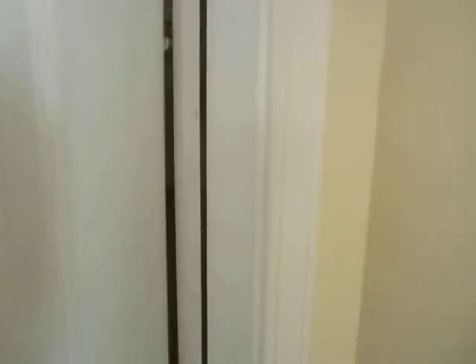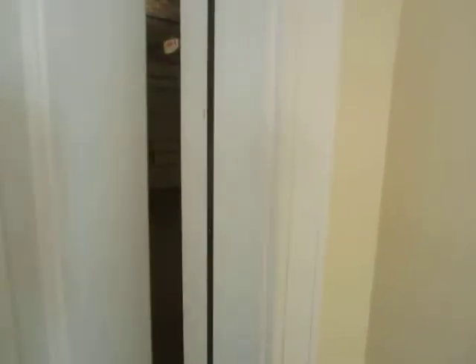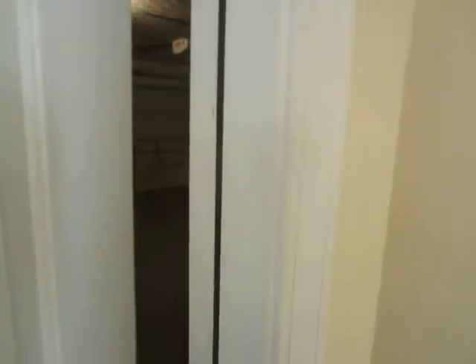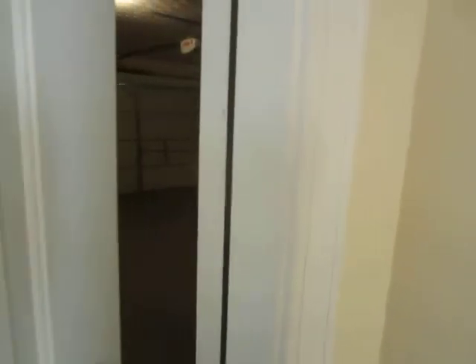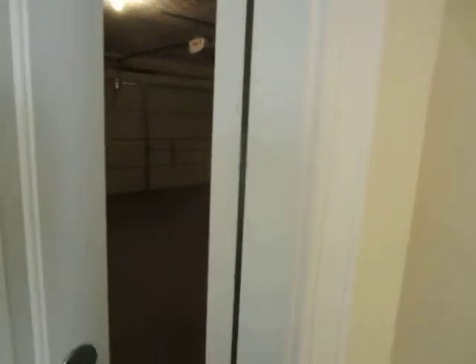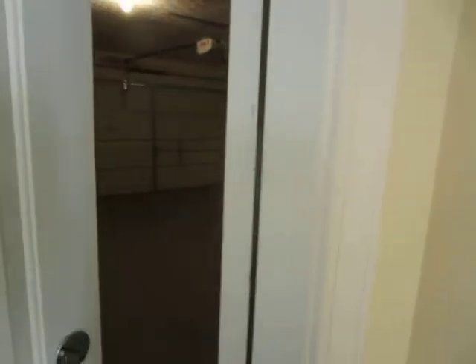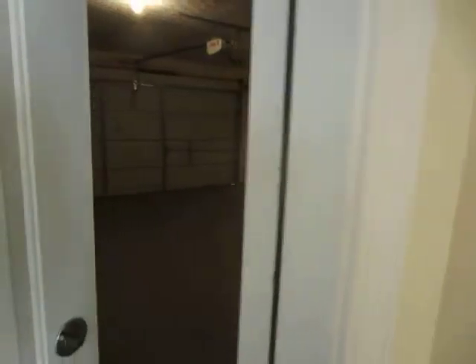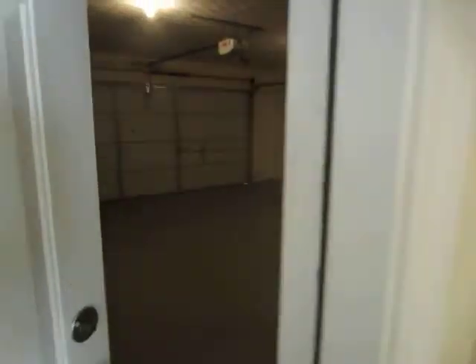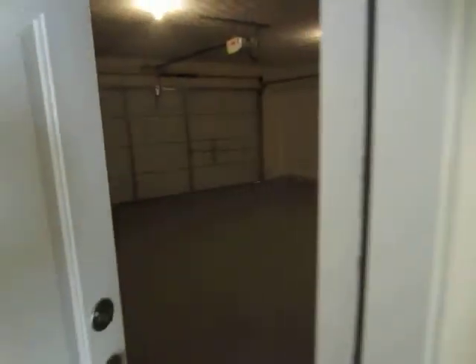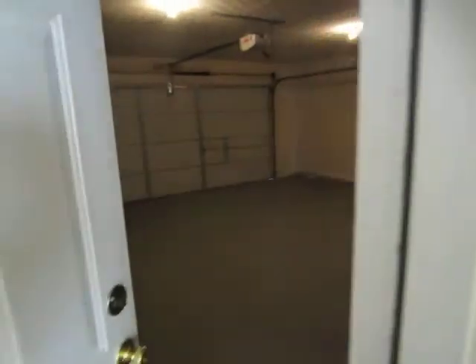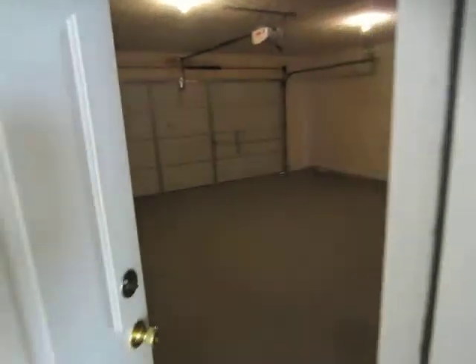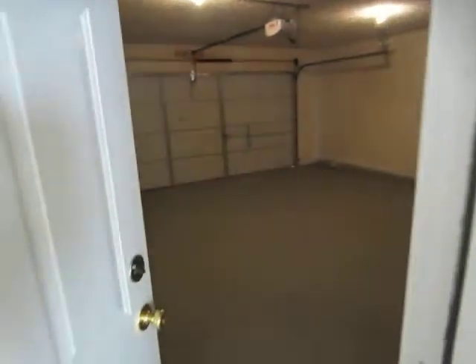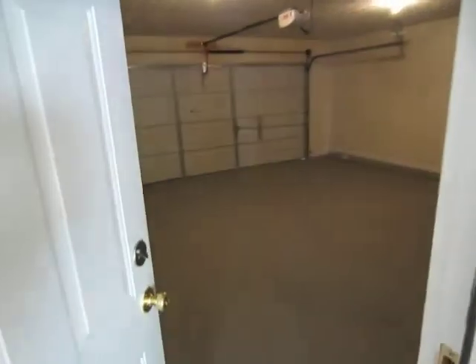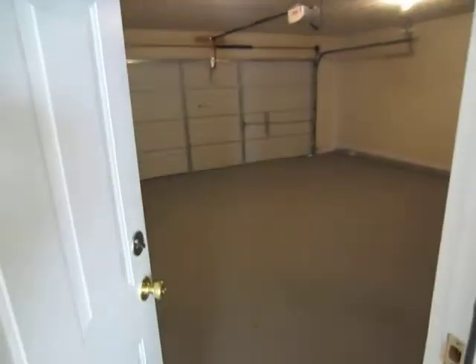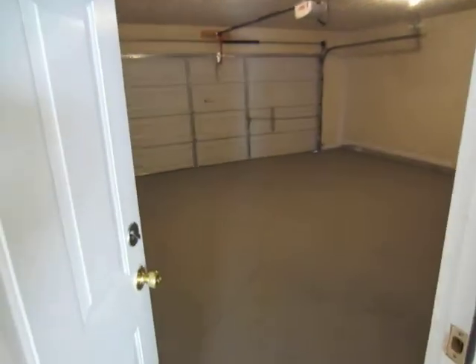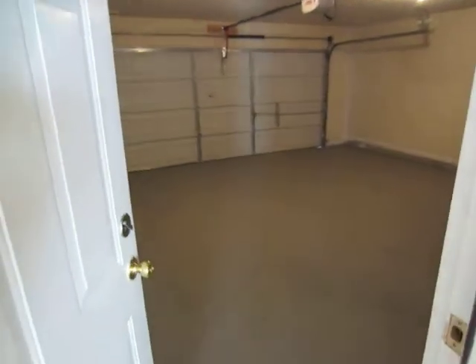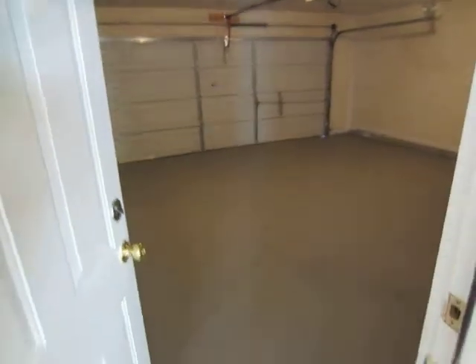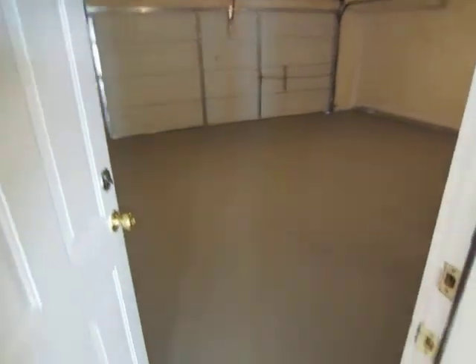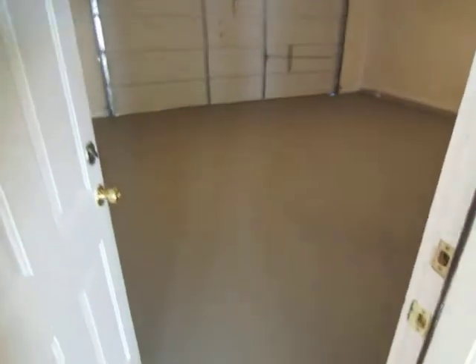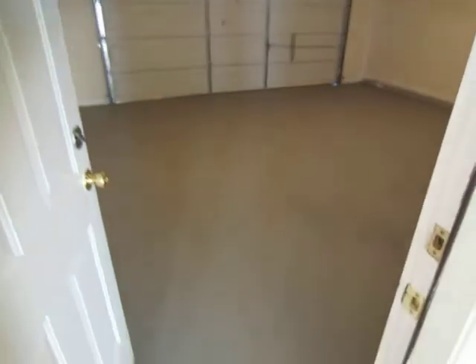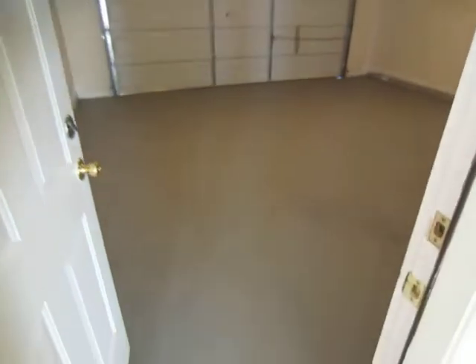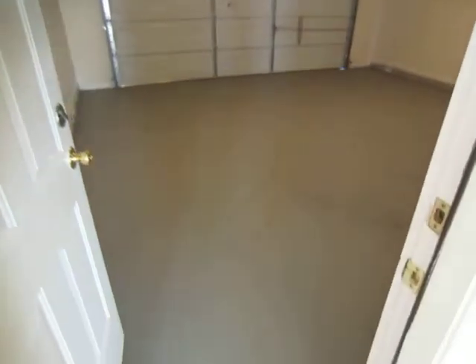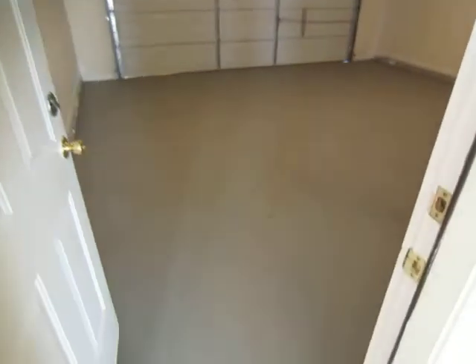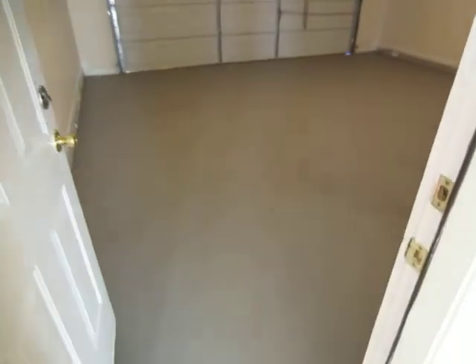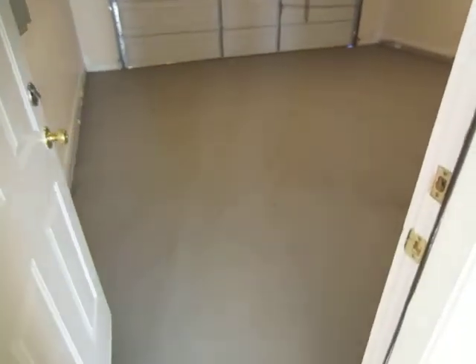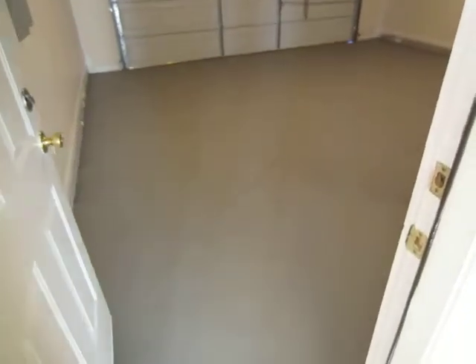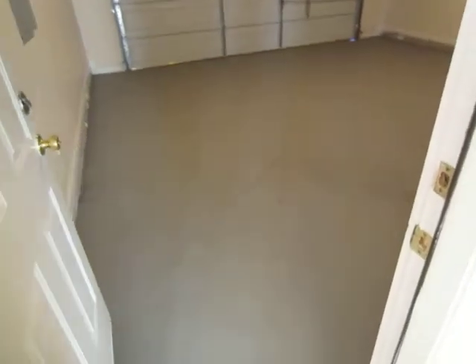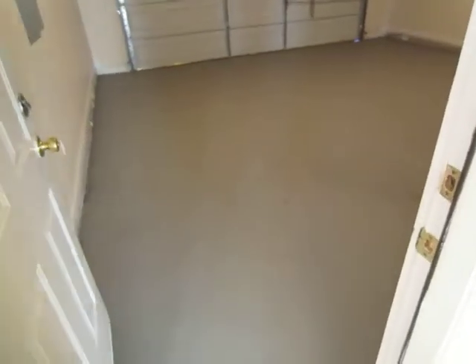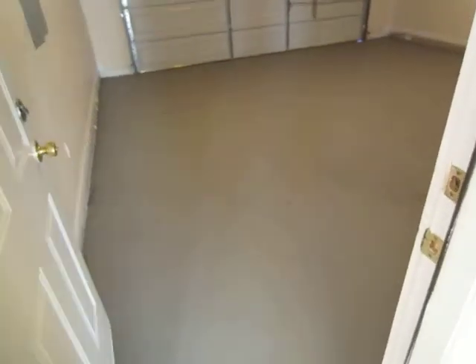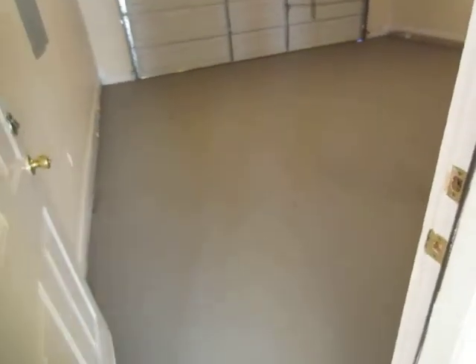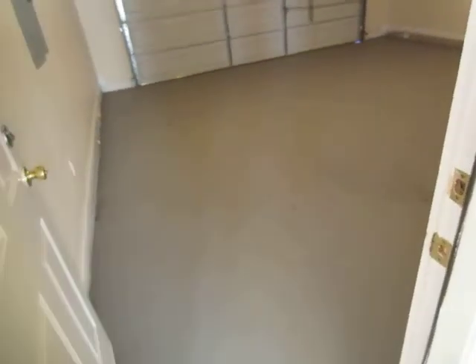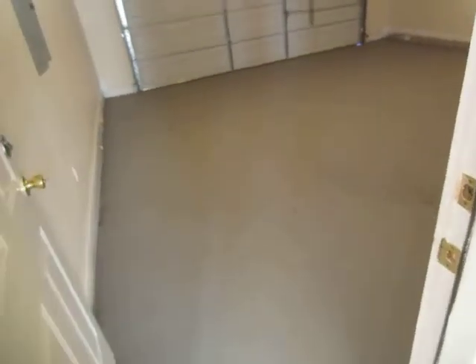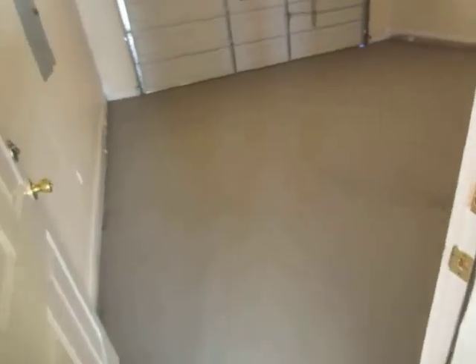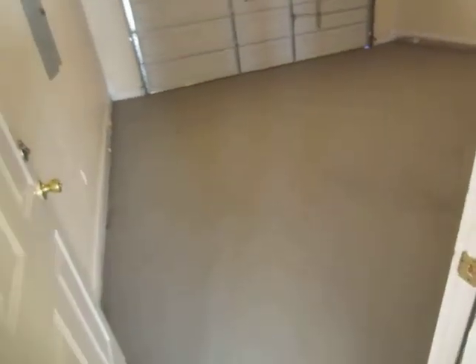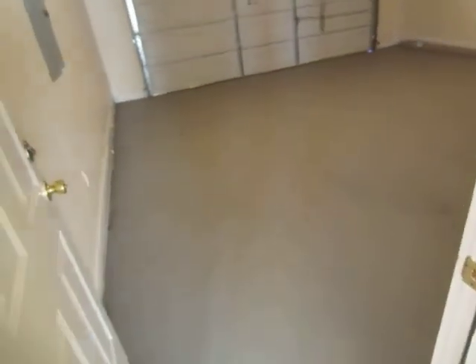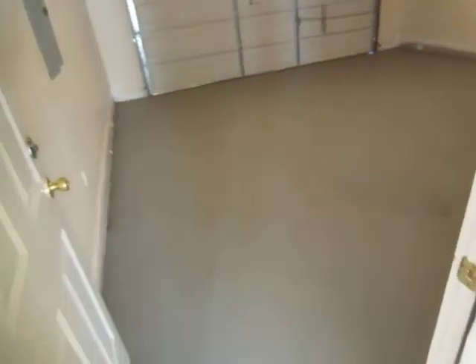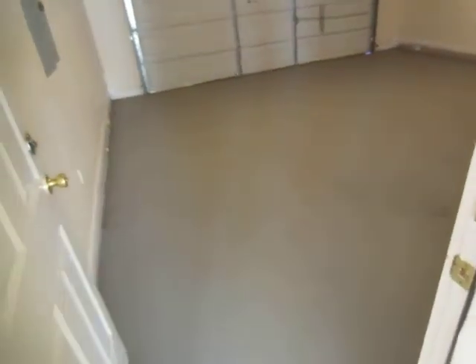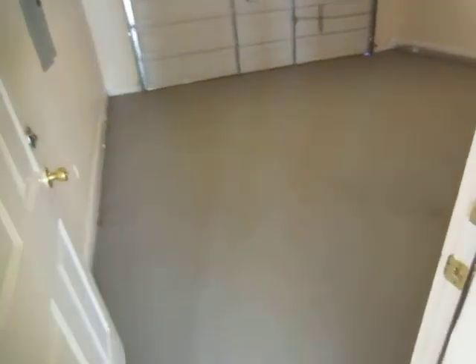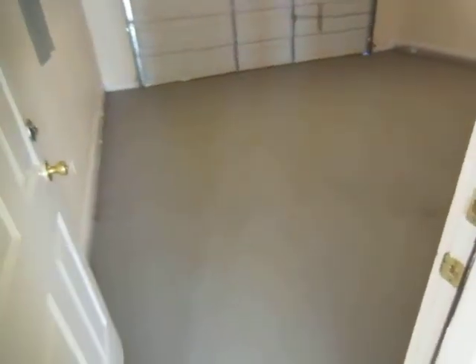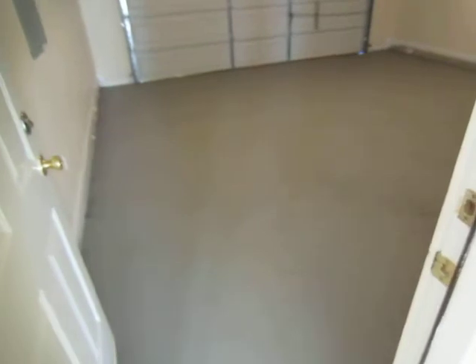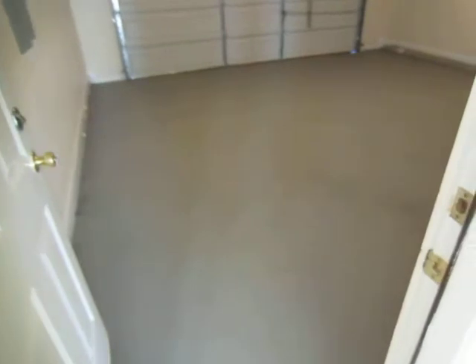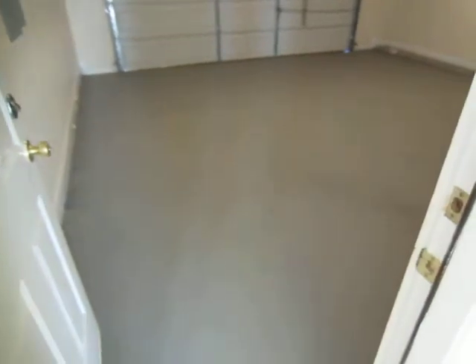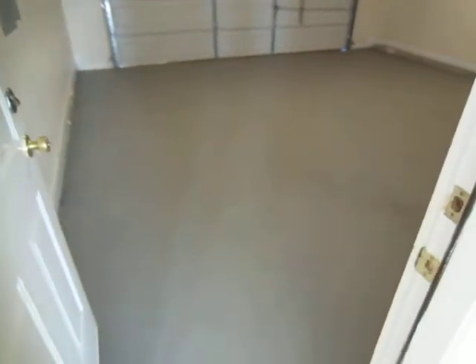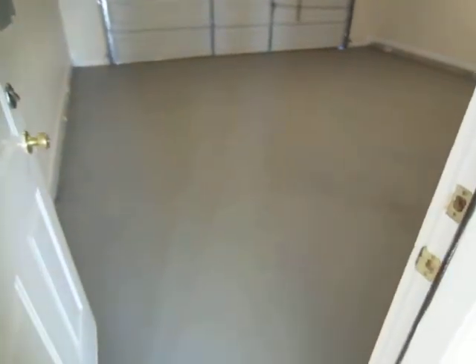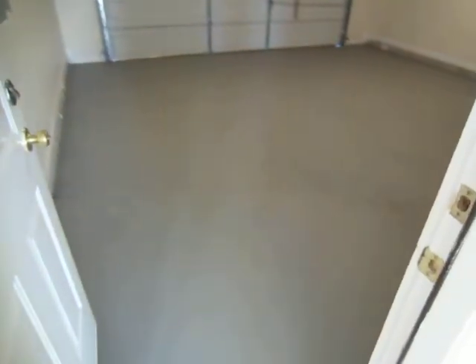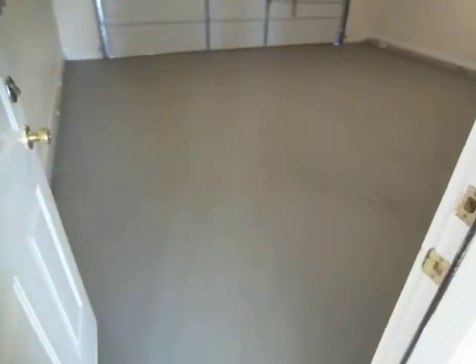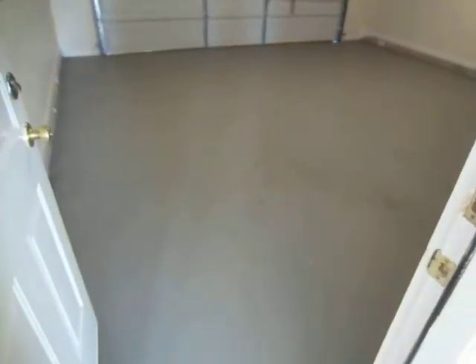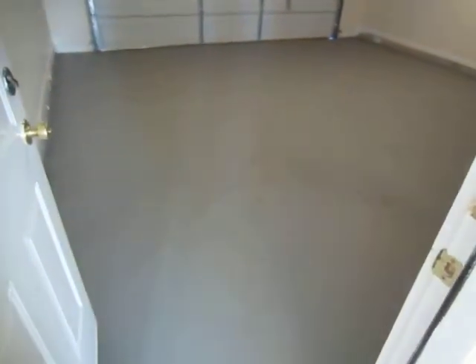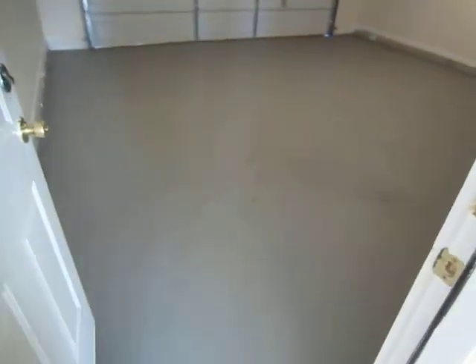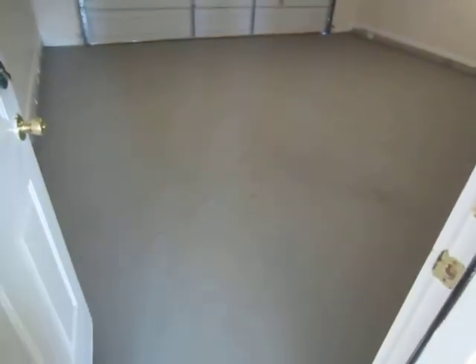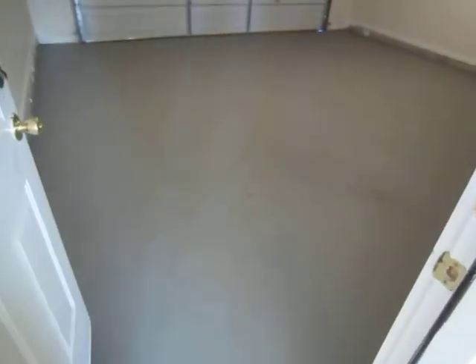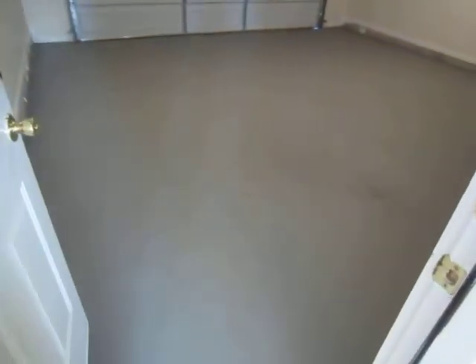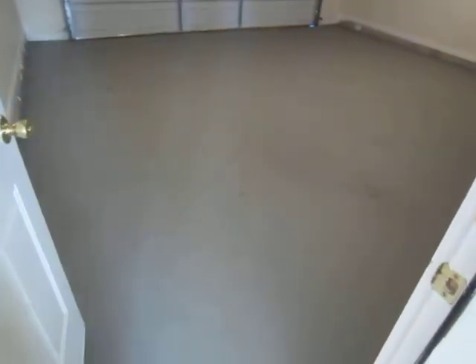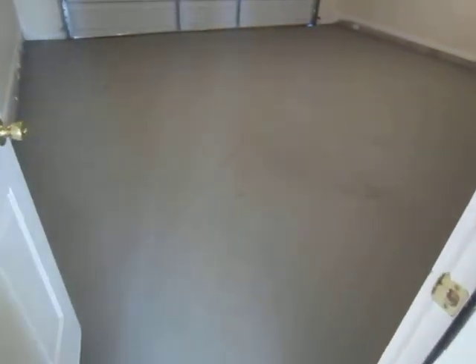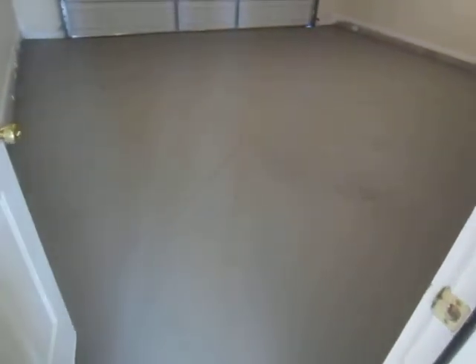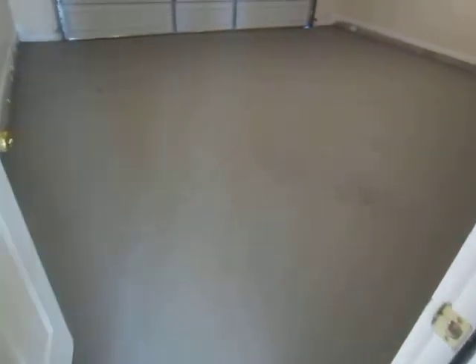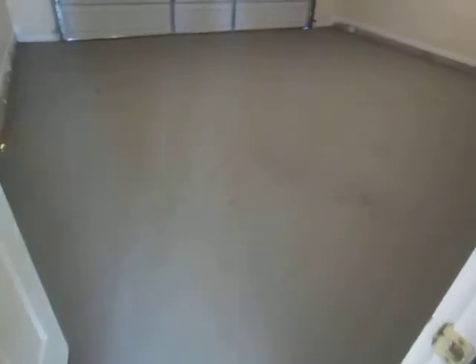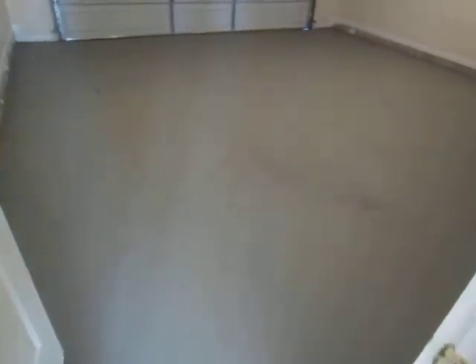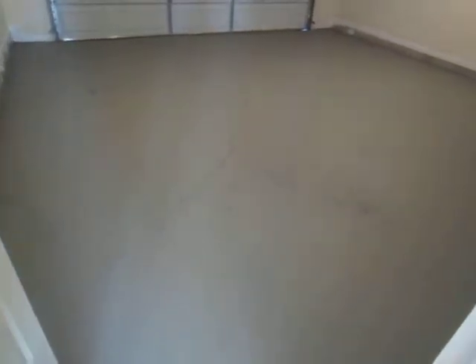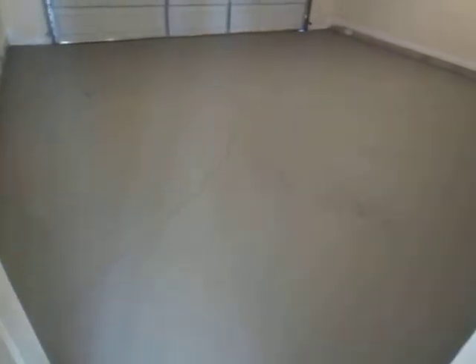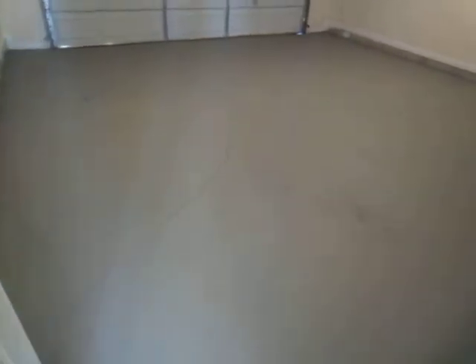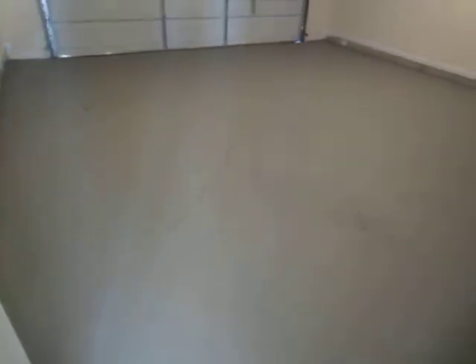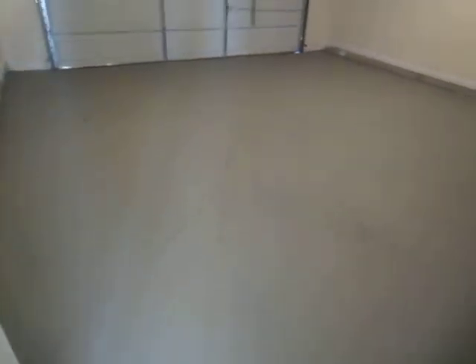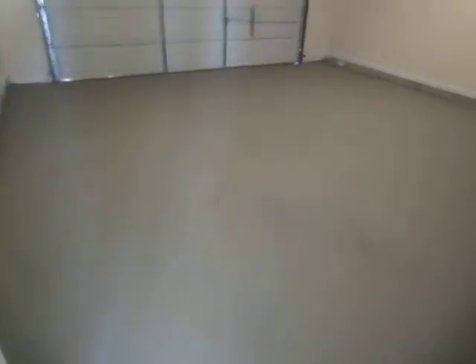We'll now make our way to the garage area, where you can see that the floor has been stained and painted.